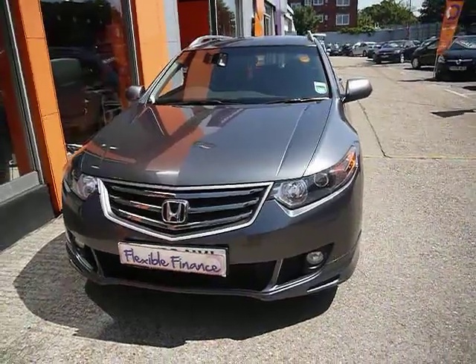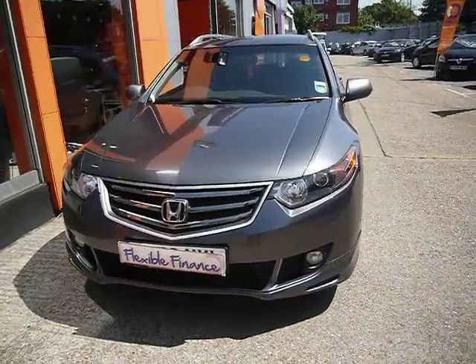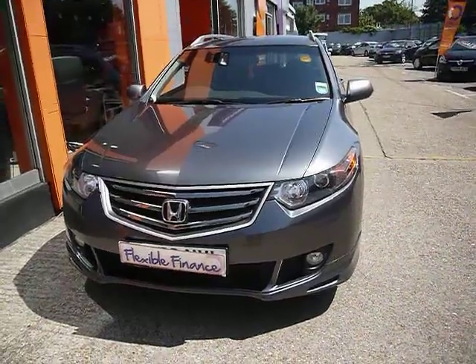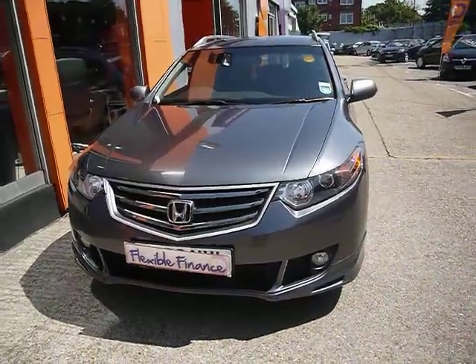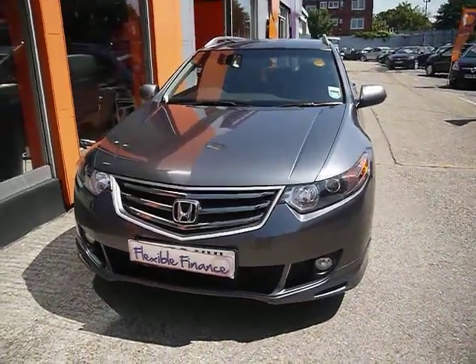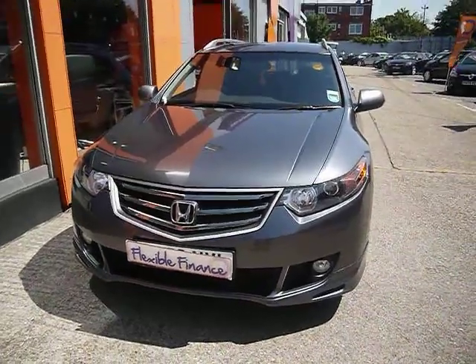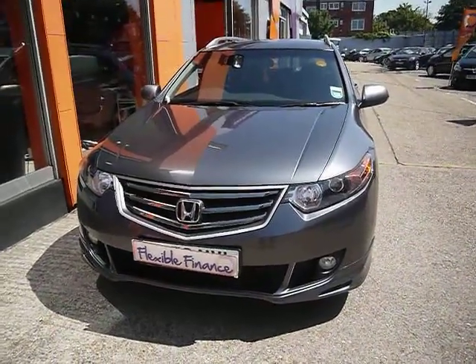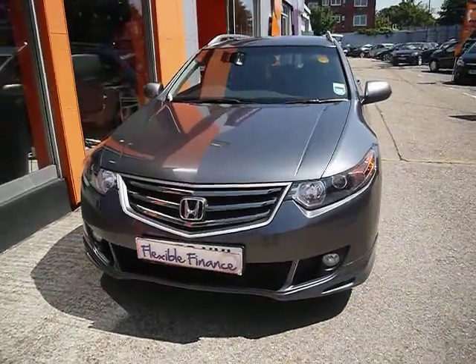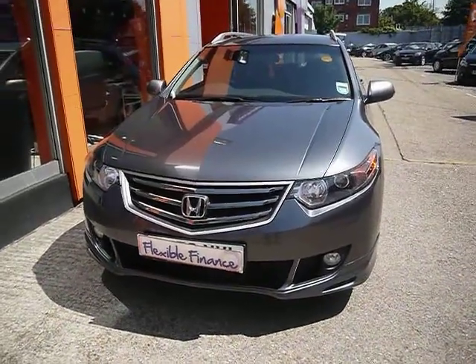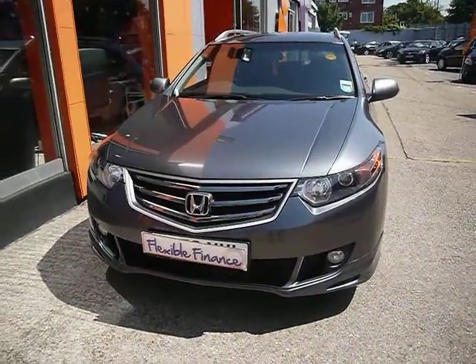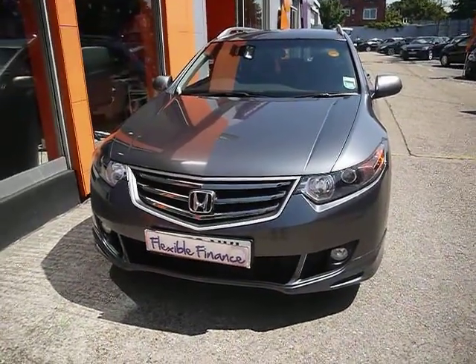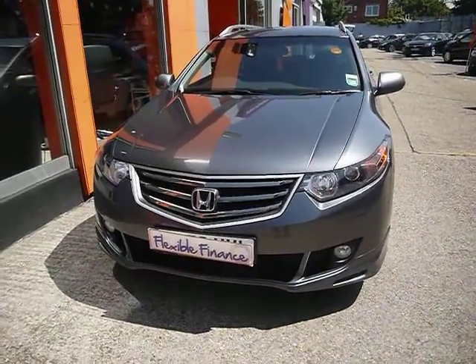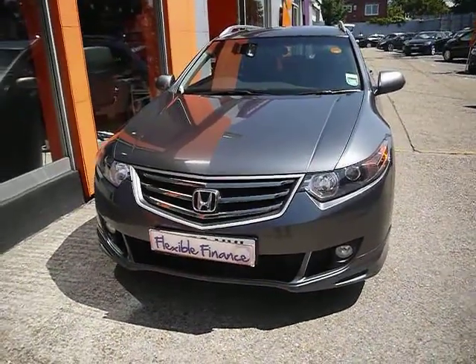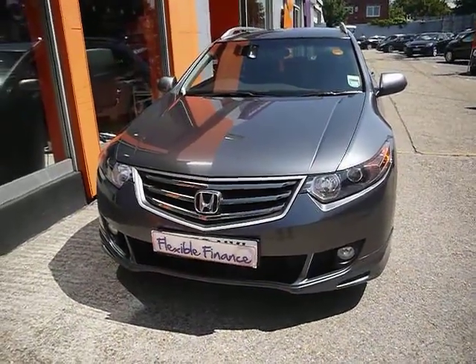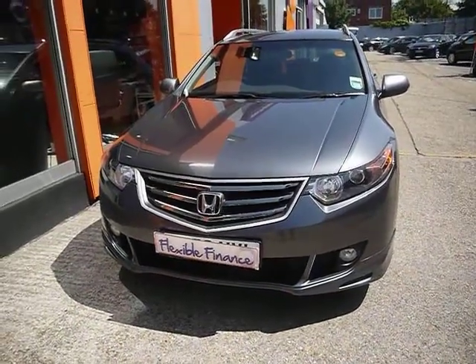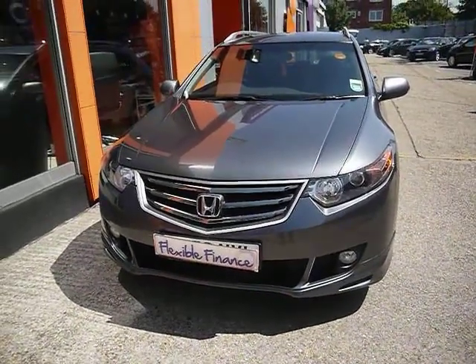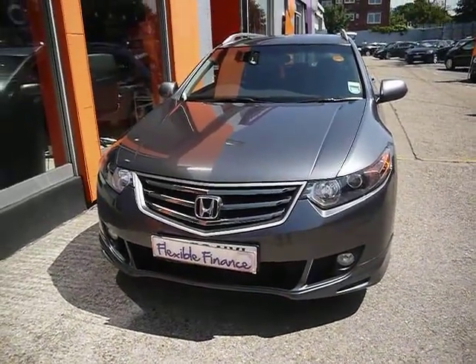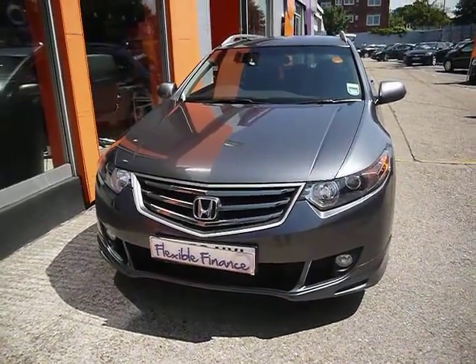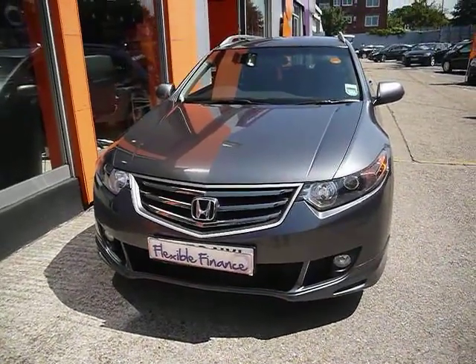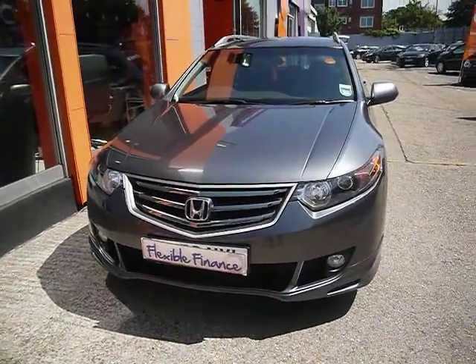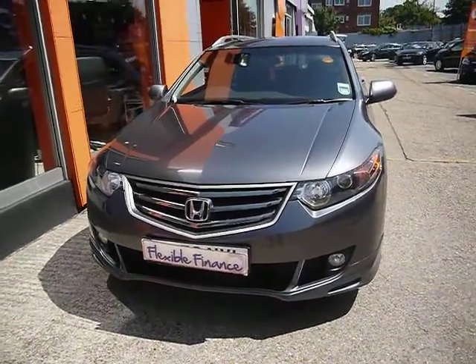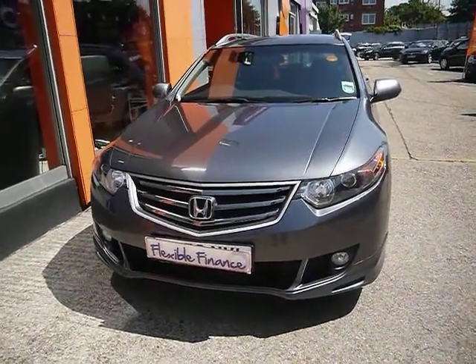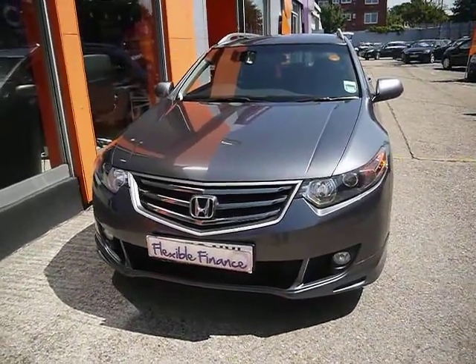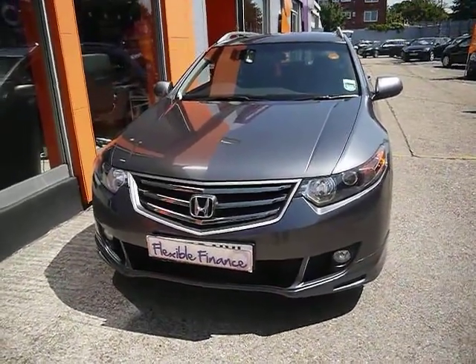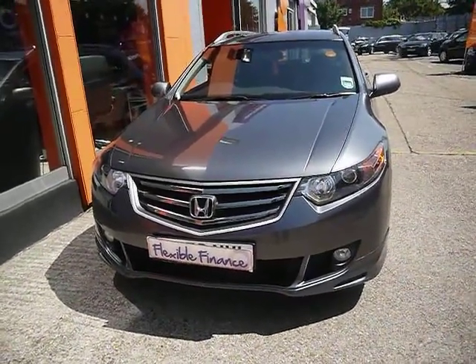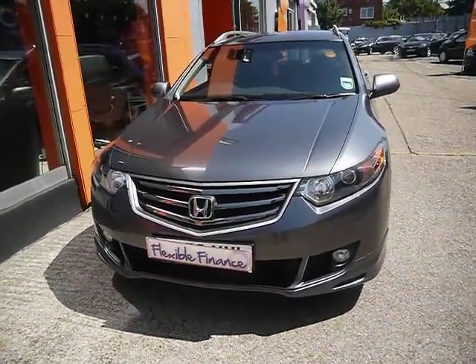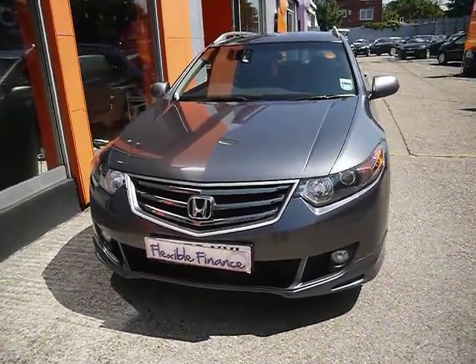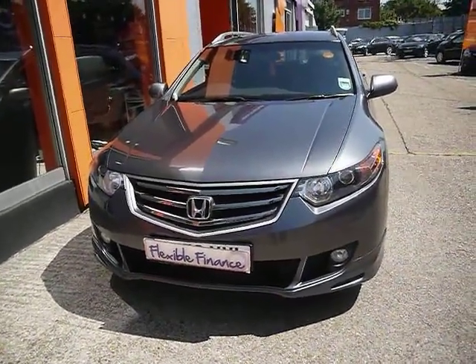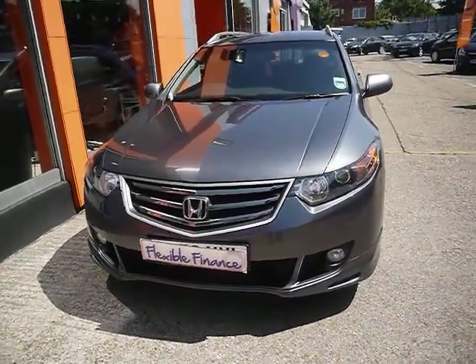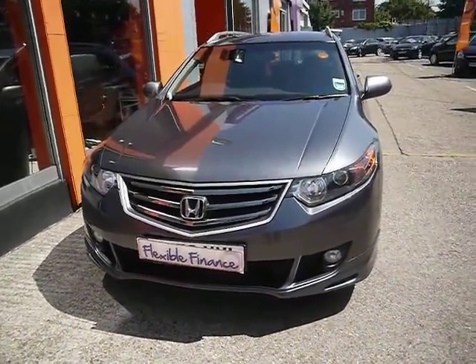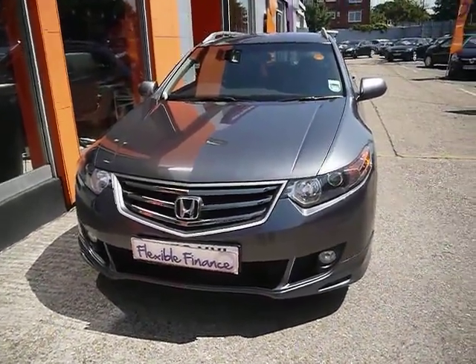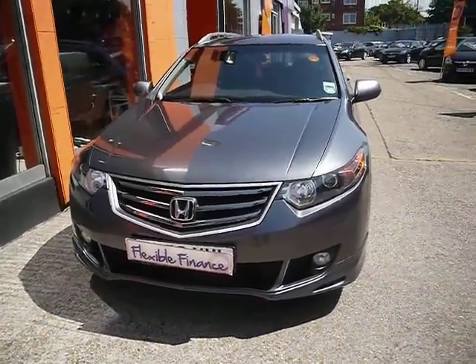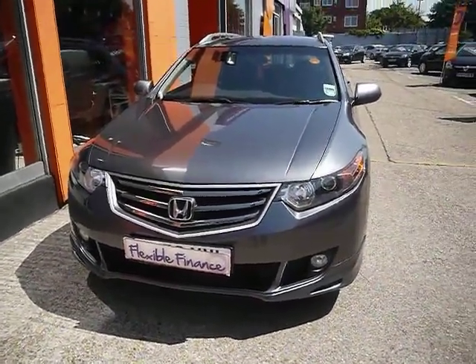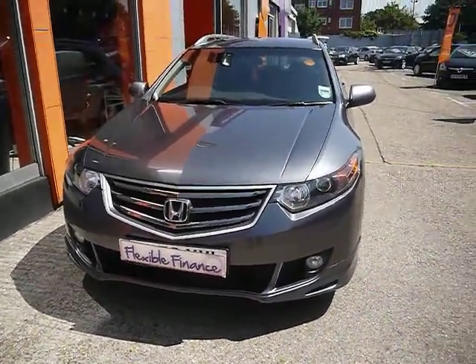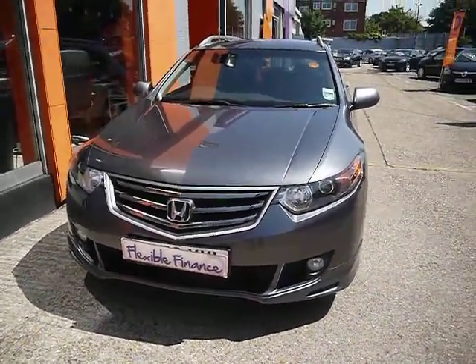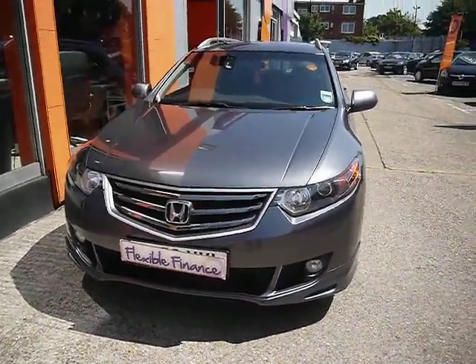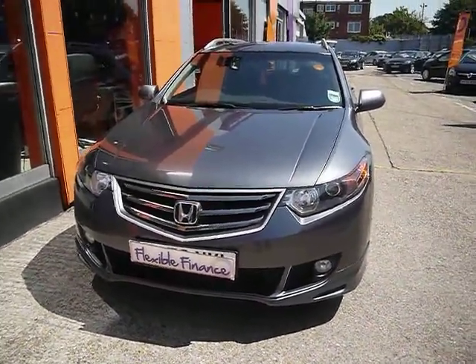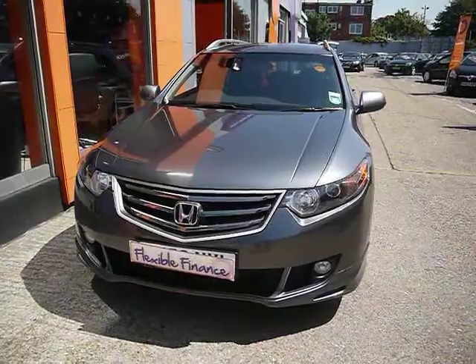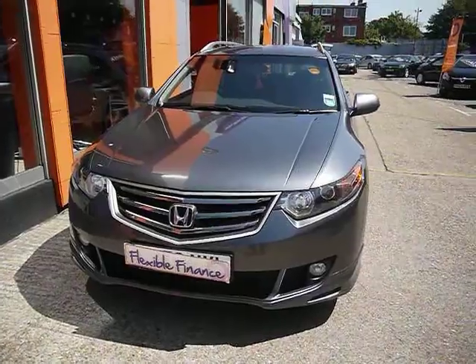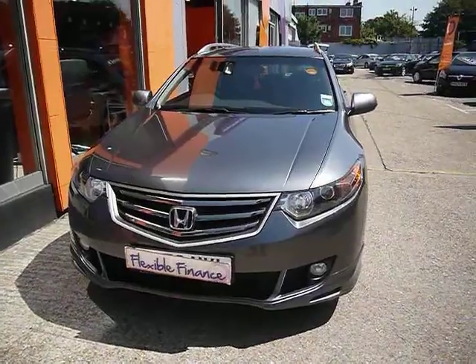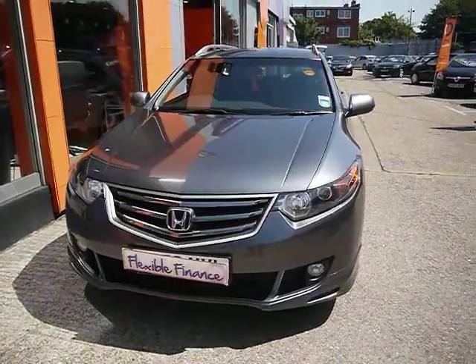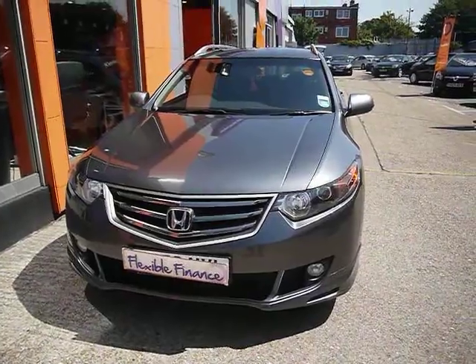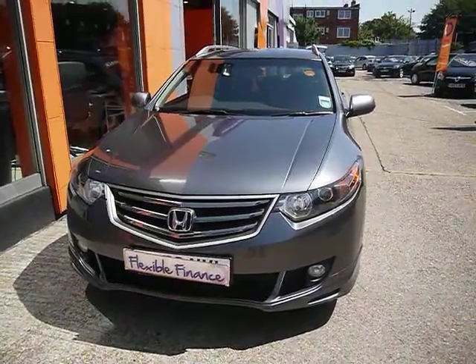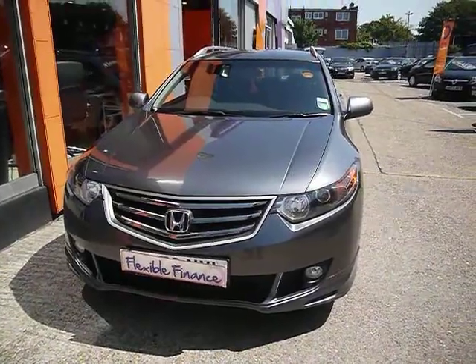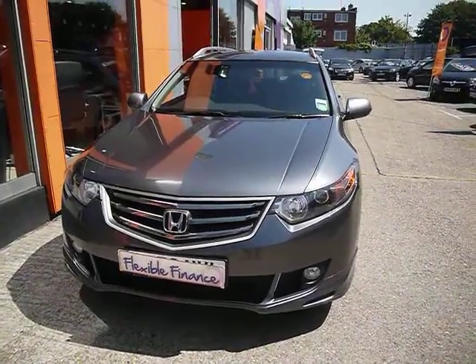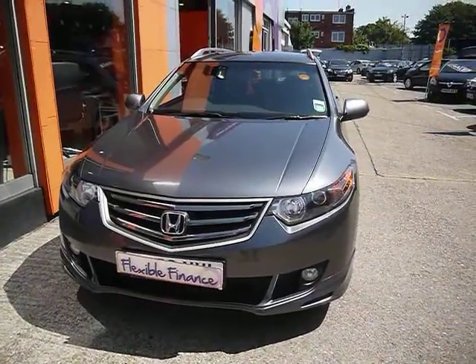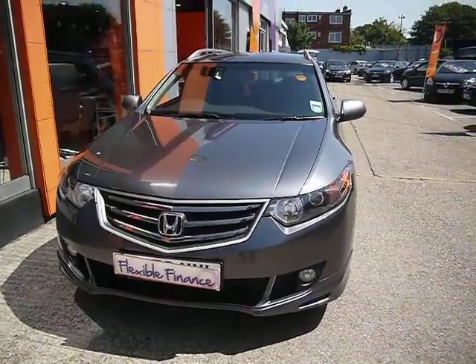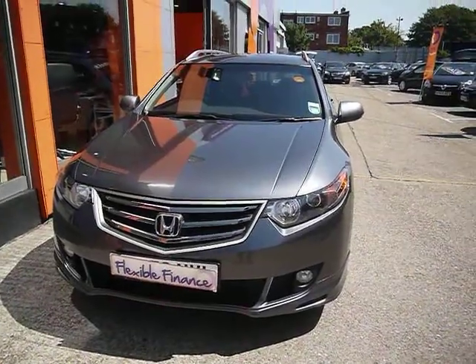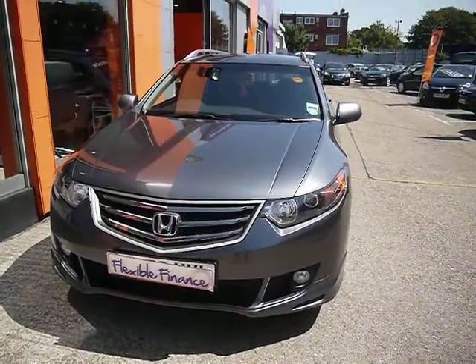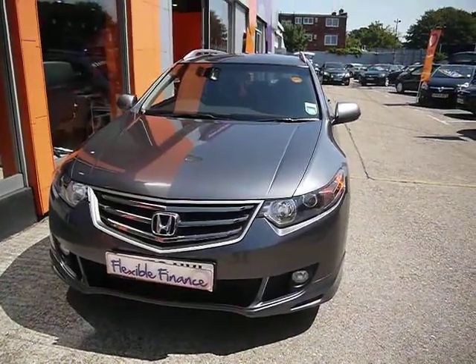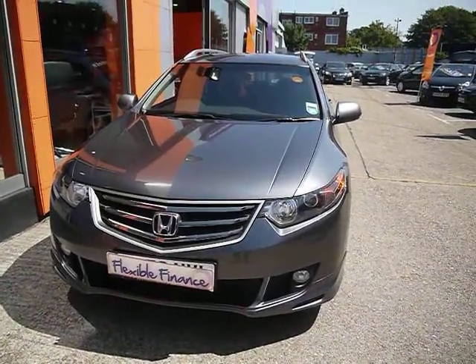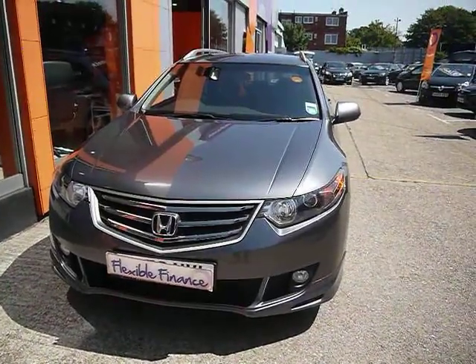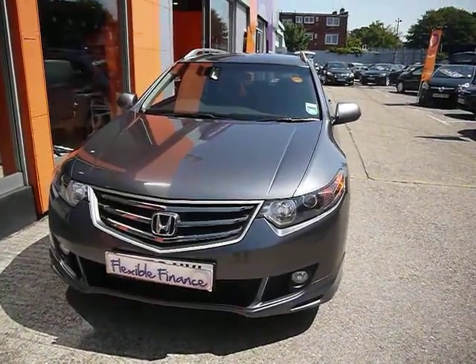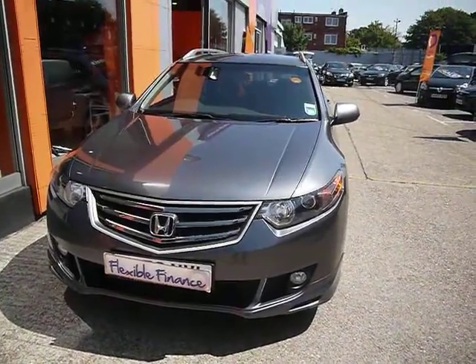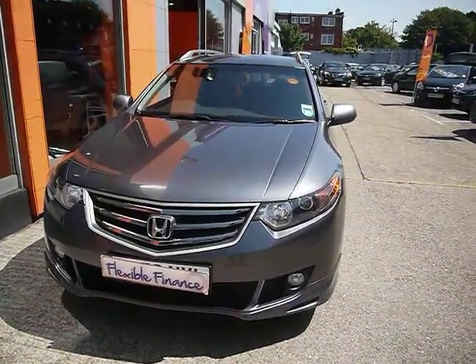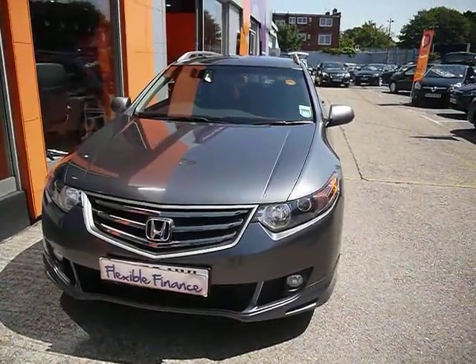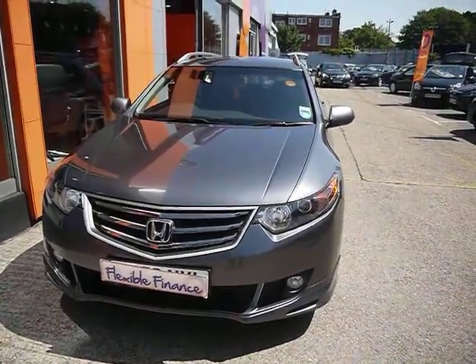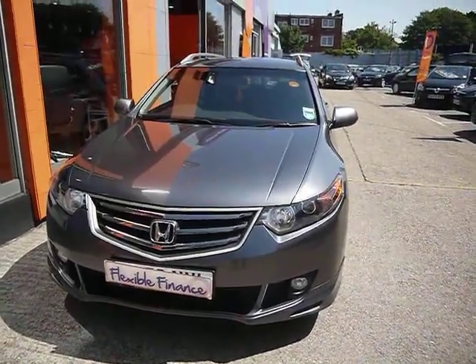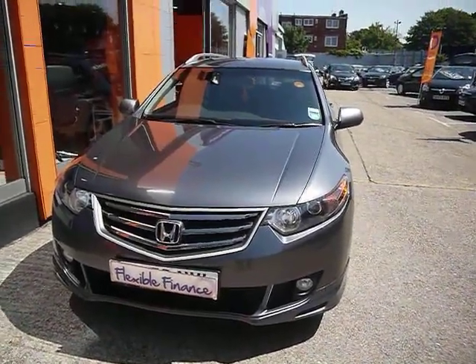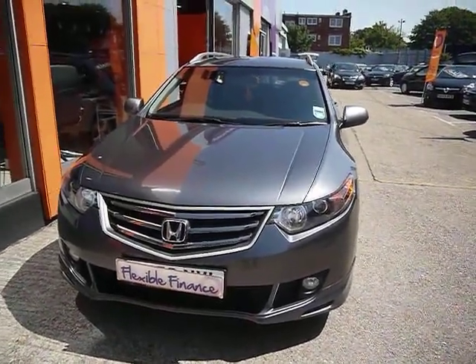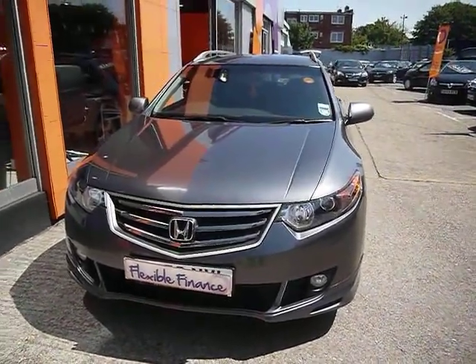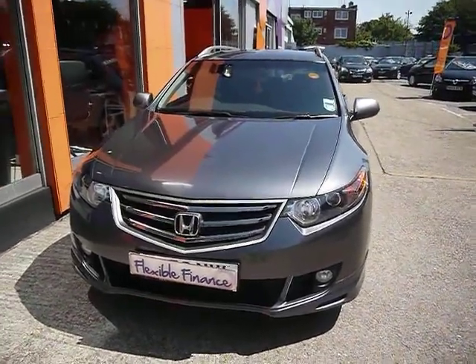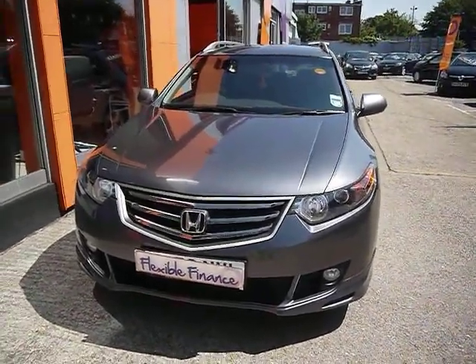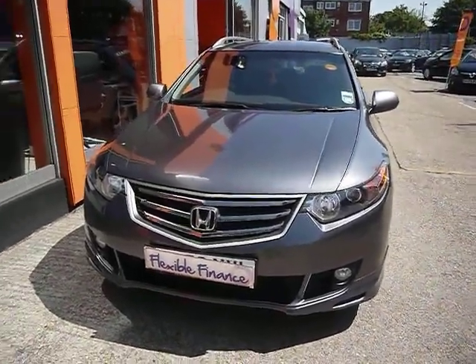Welcome to Imperial Cars. This is a 2008 Honda Accord. I'm going to take you on a brief tour of the car so you can see the features and also the condition that the car is in.